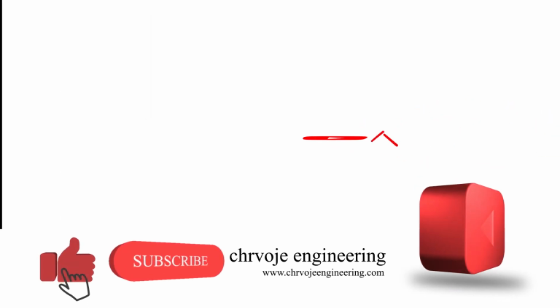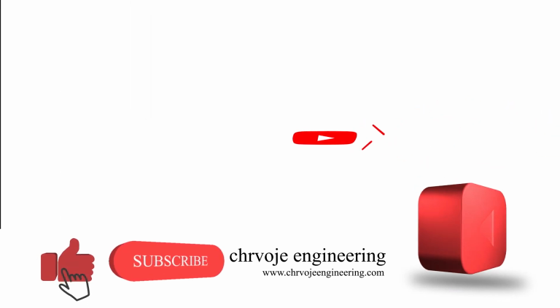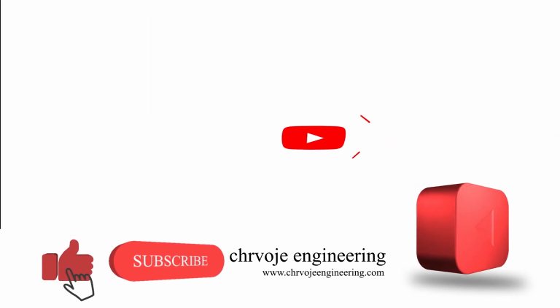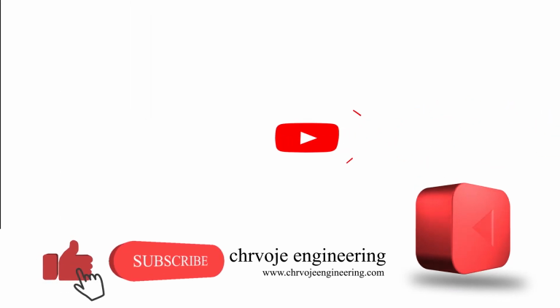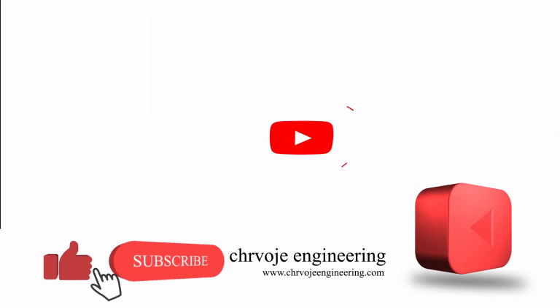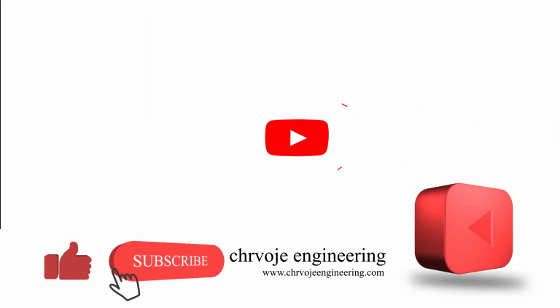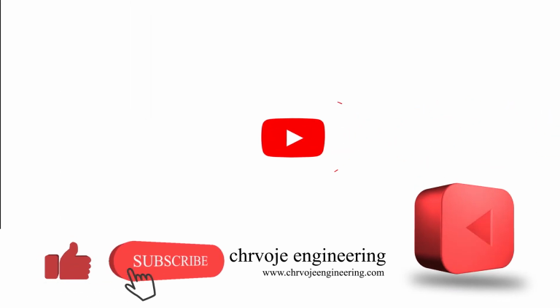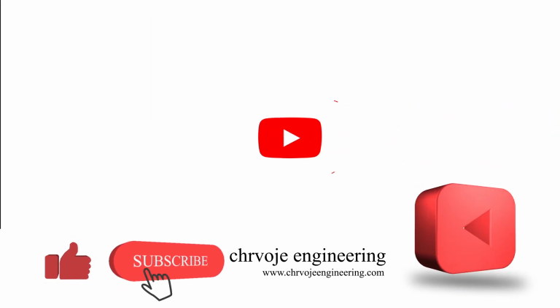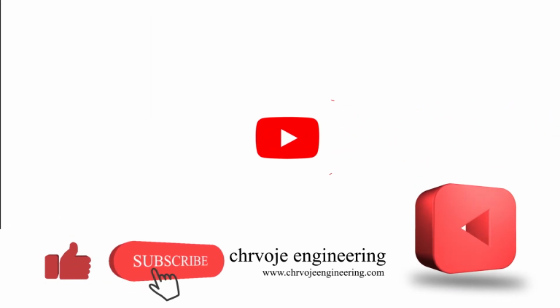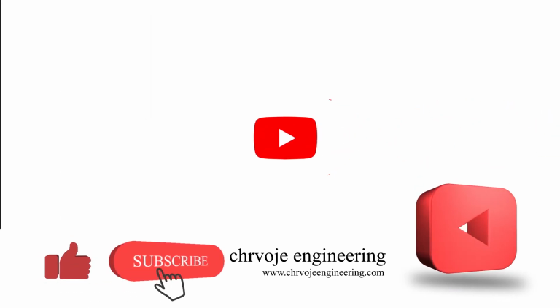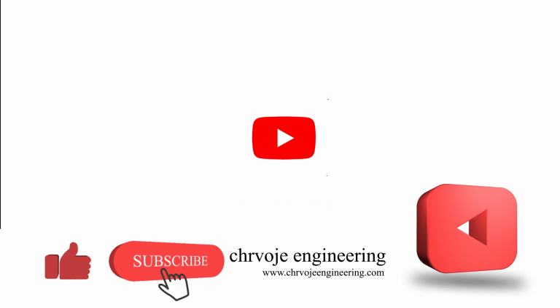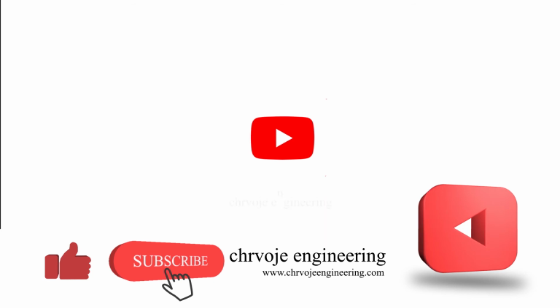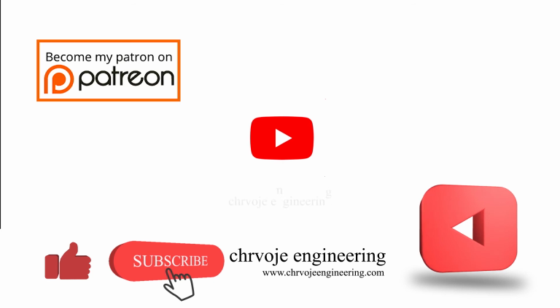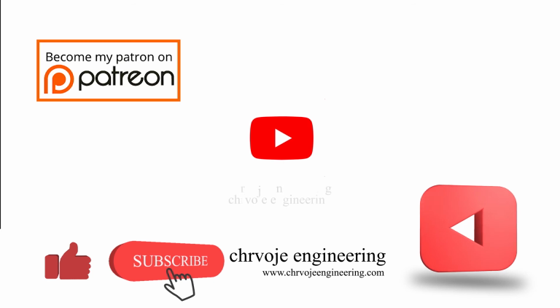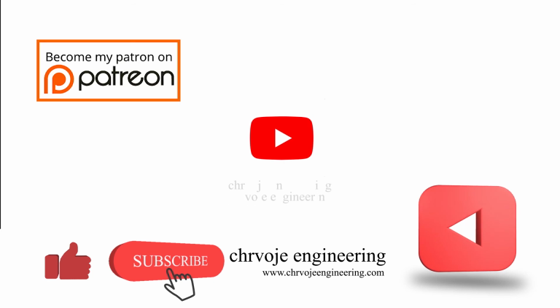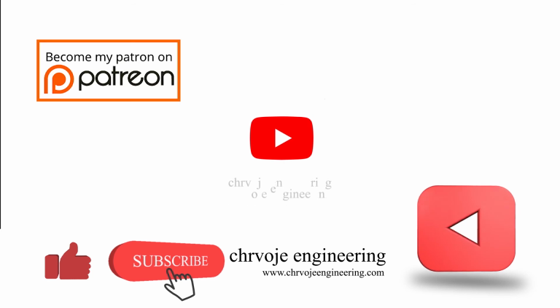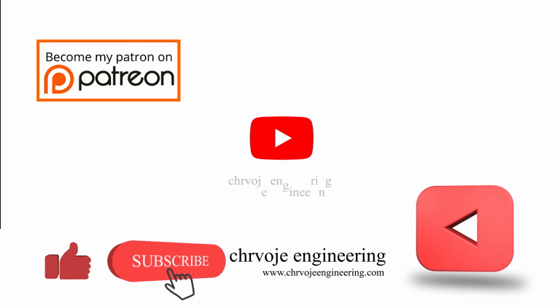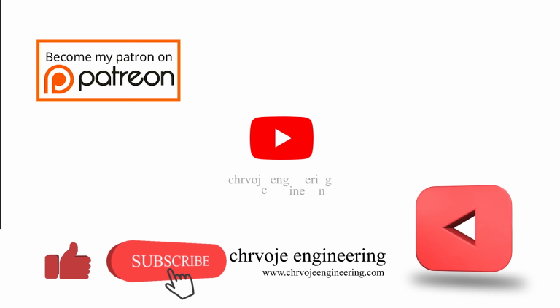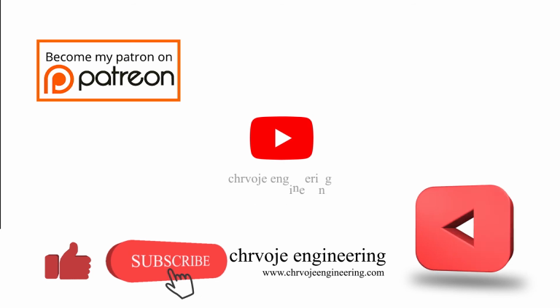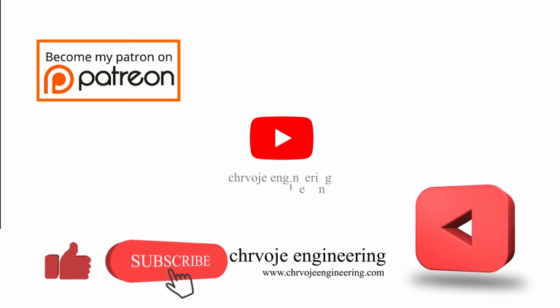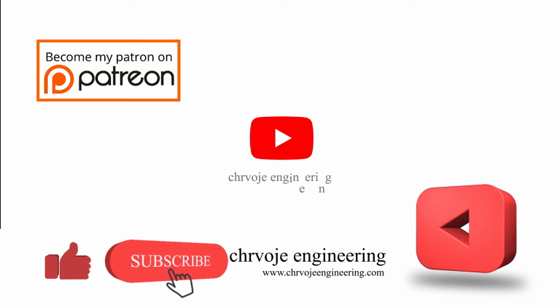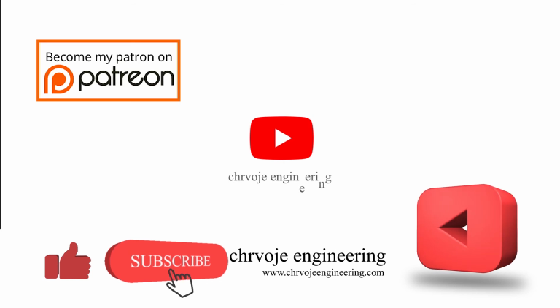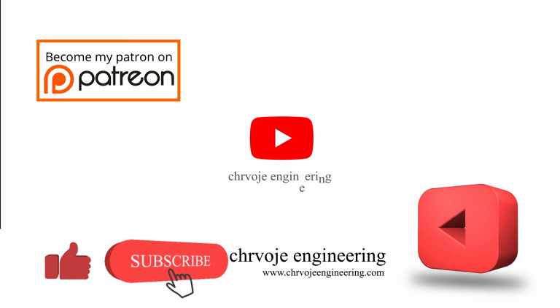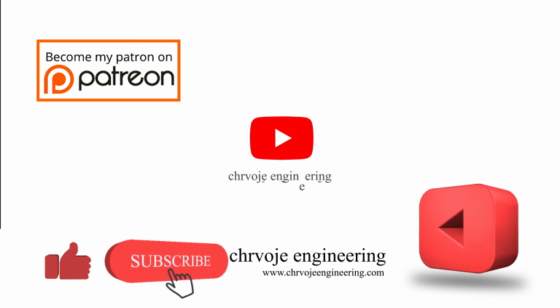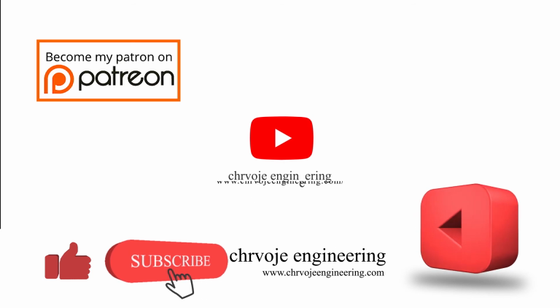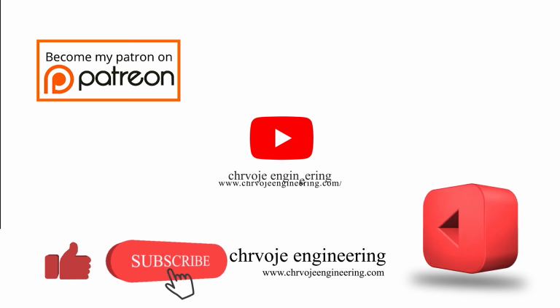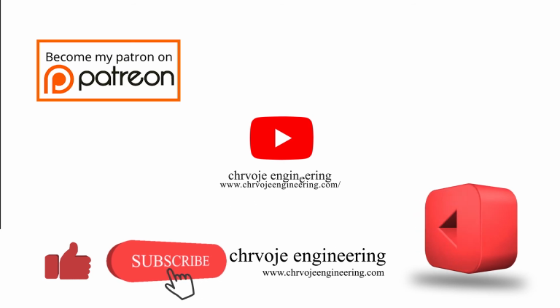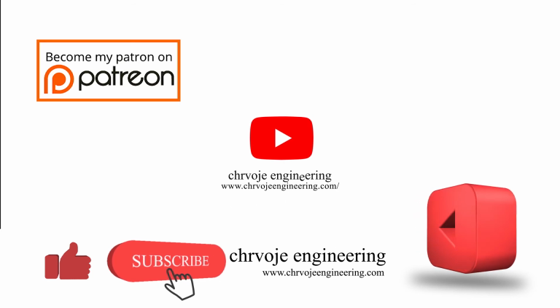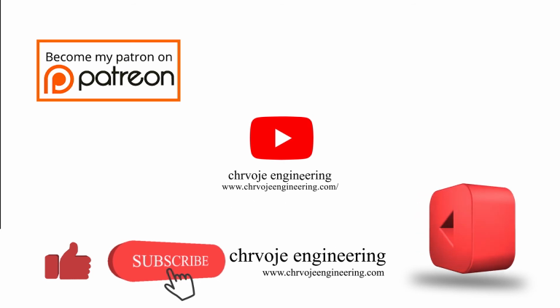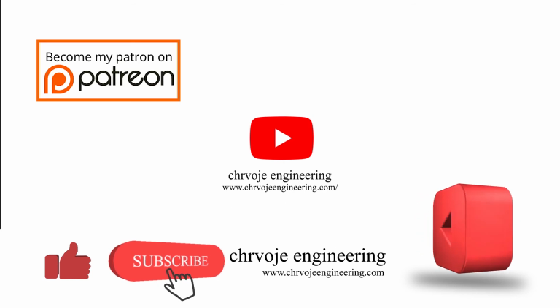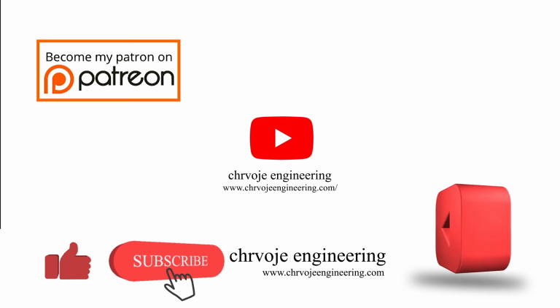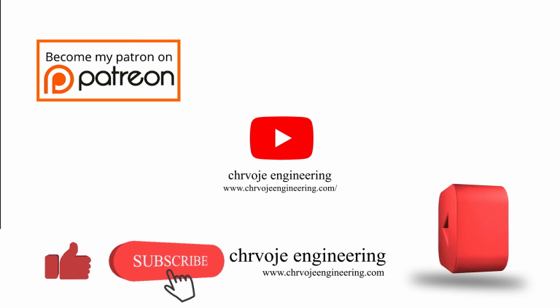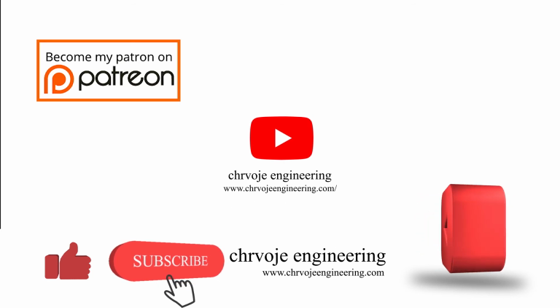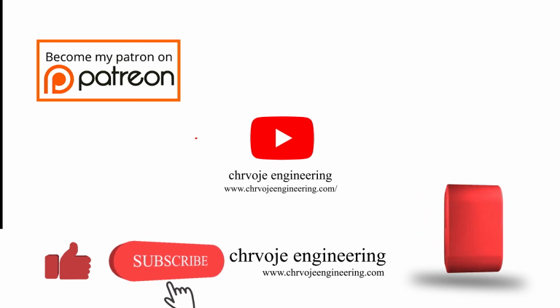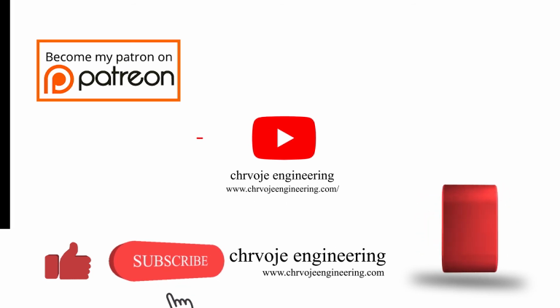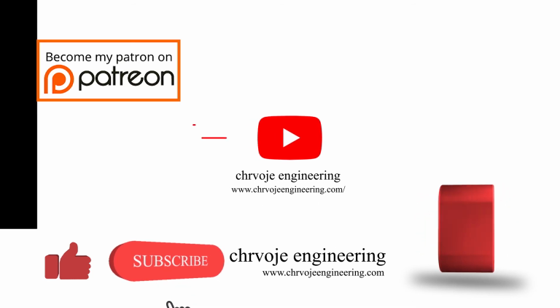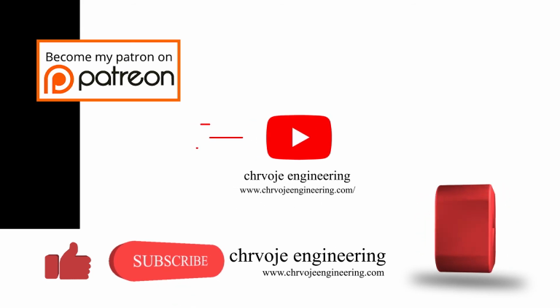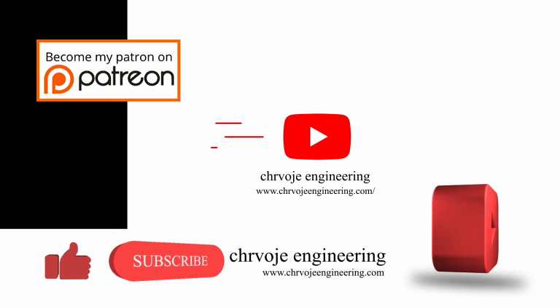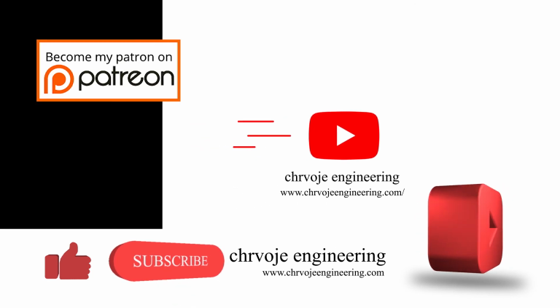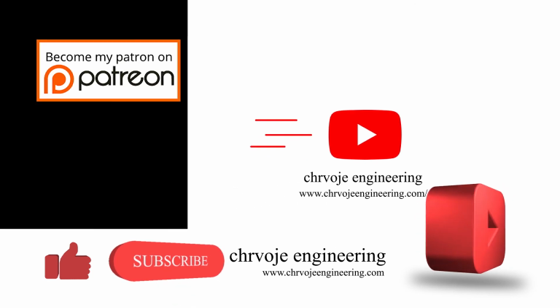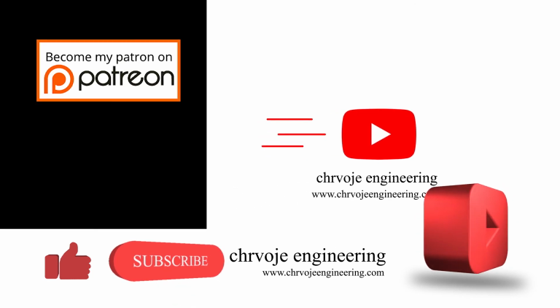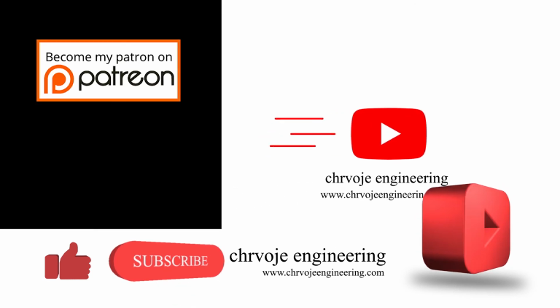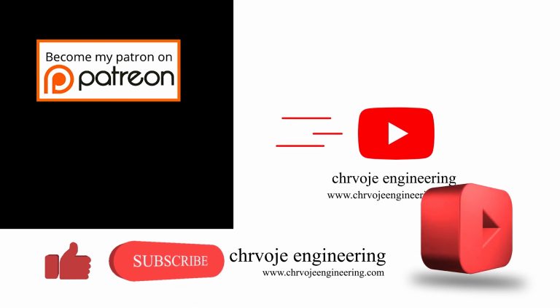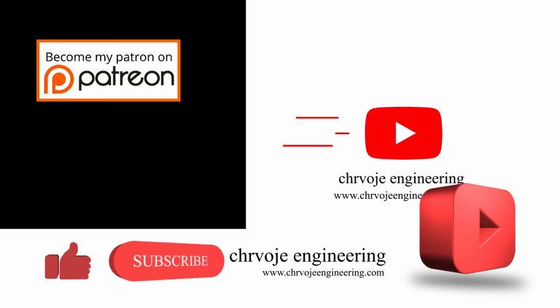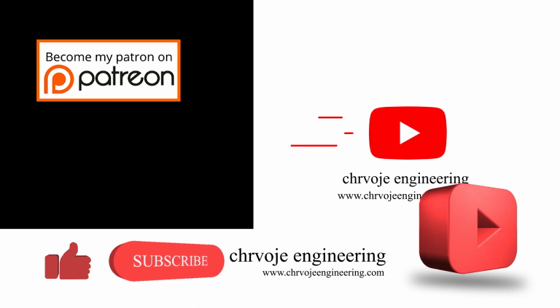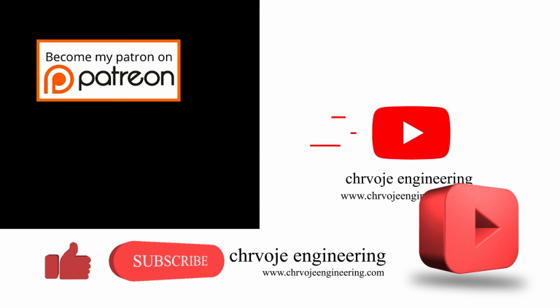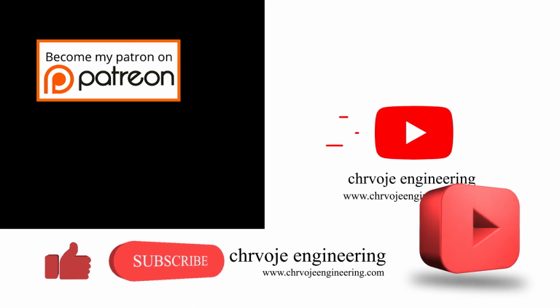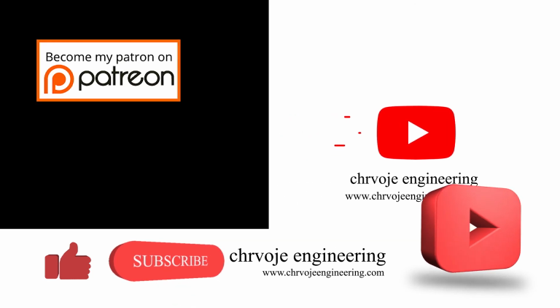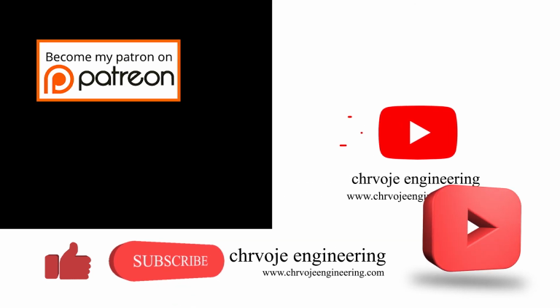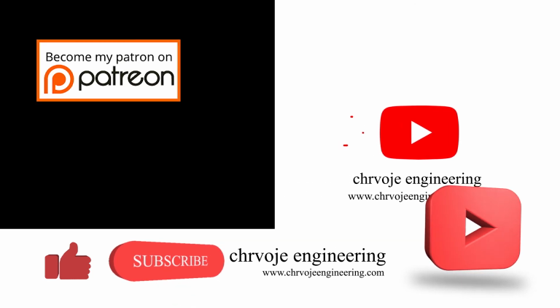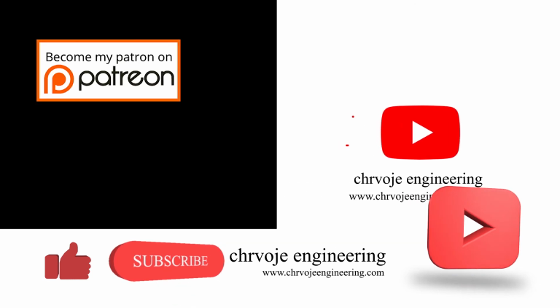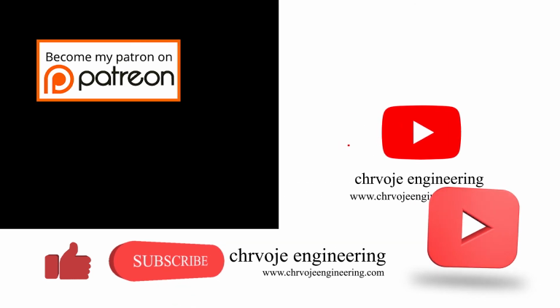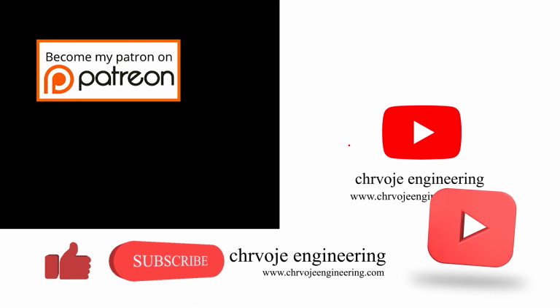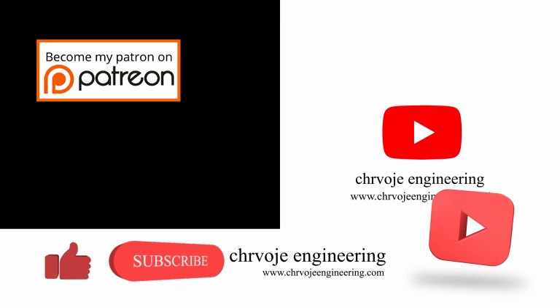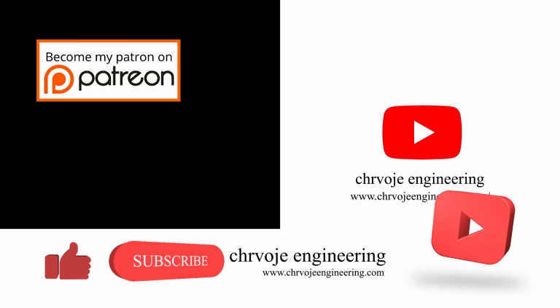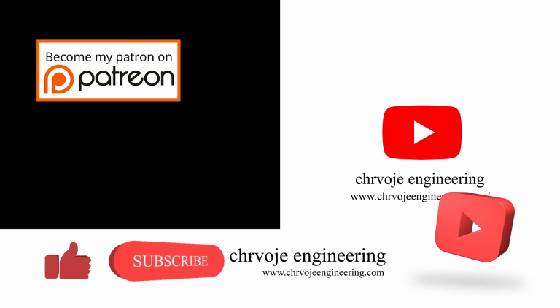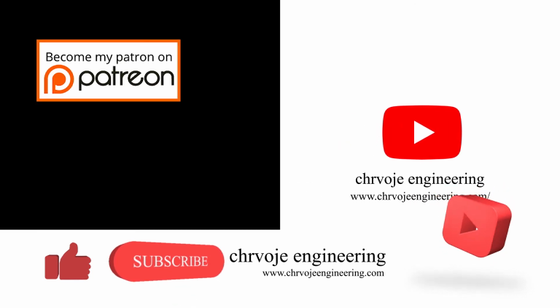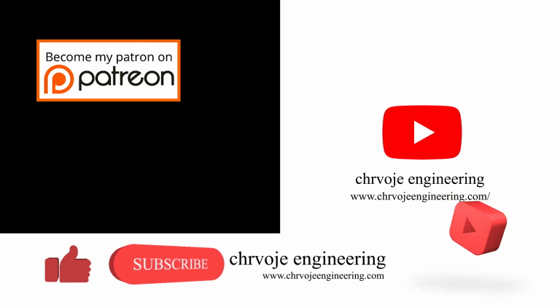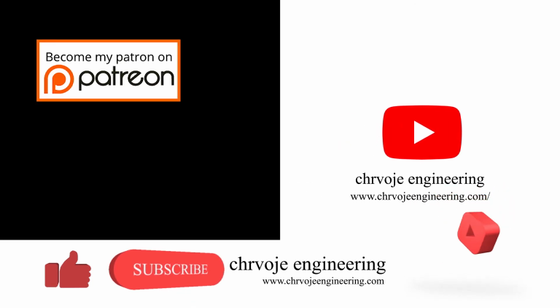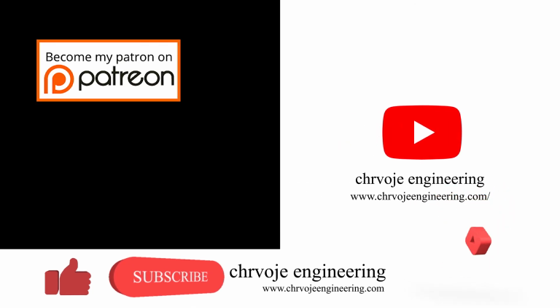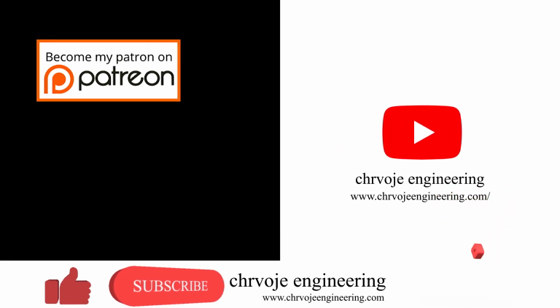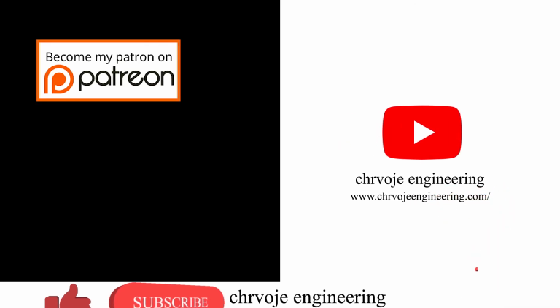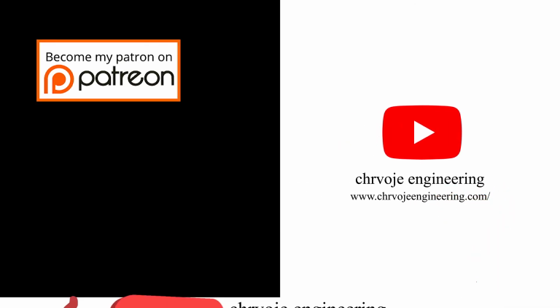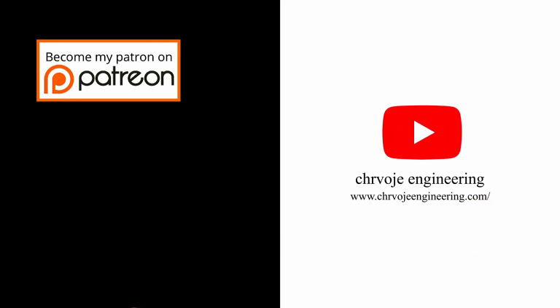Please consider supporting me on Patreon. Thanks very much, see you in the next video!